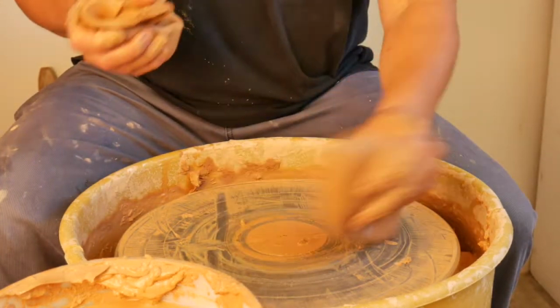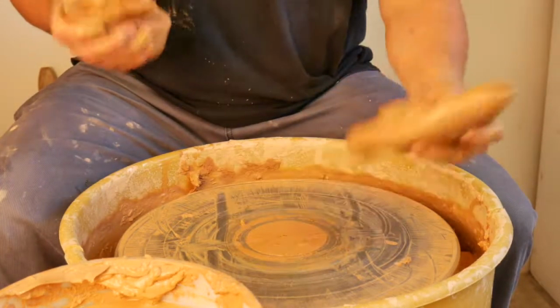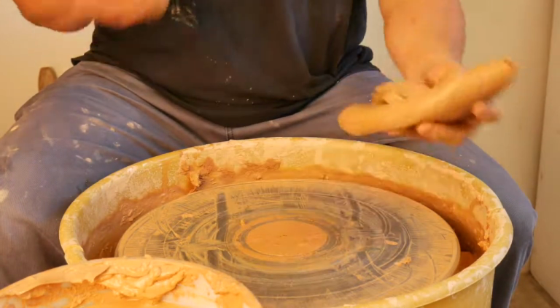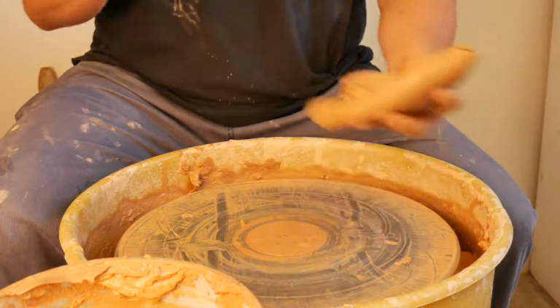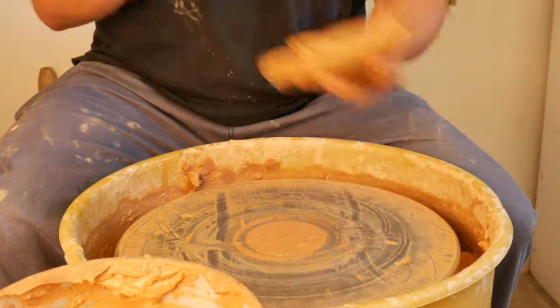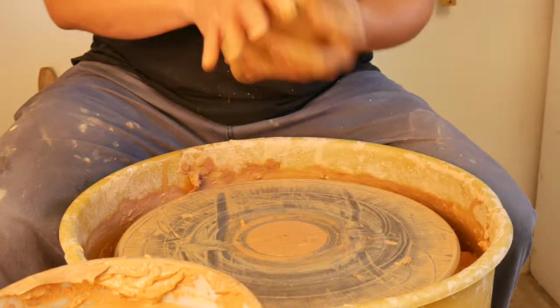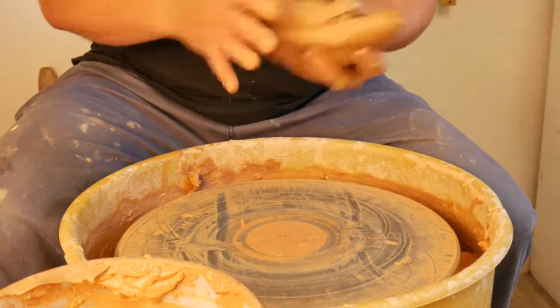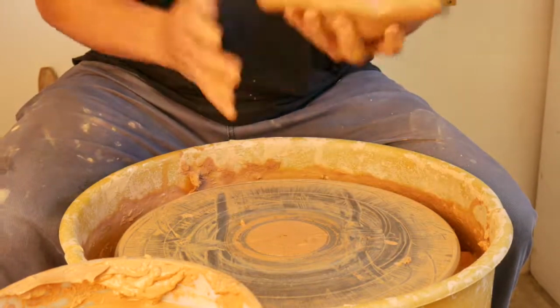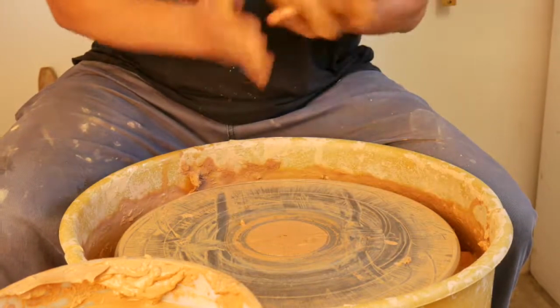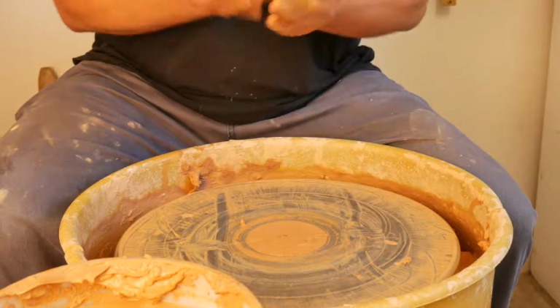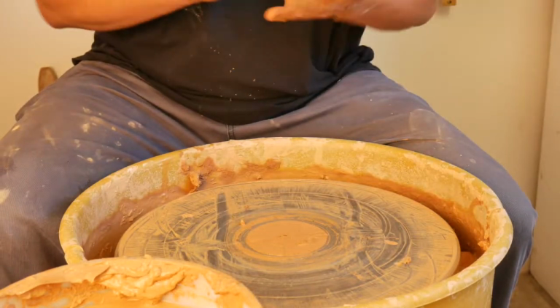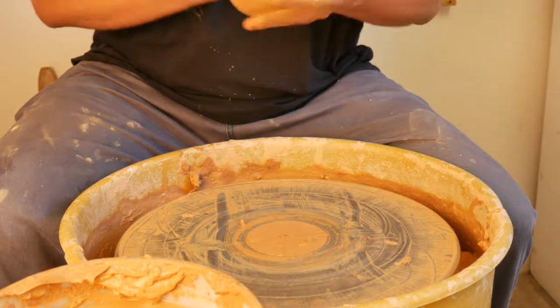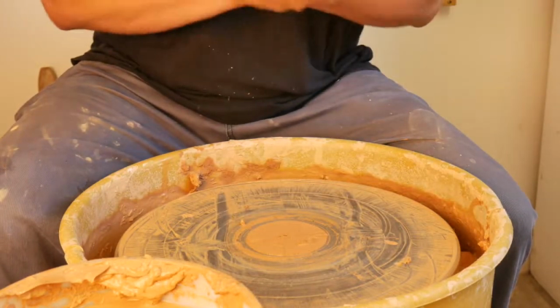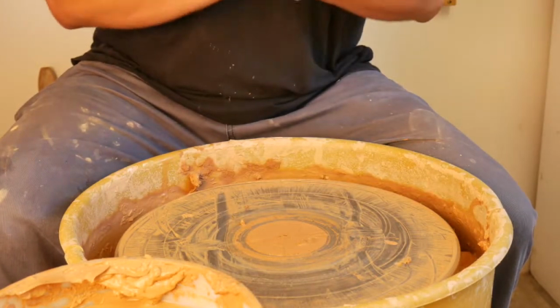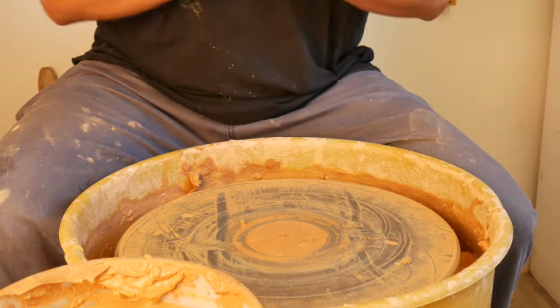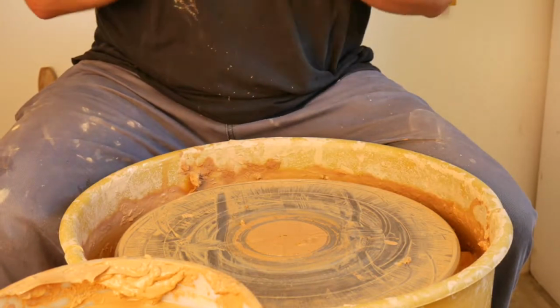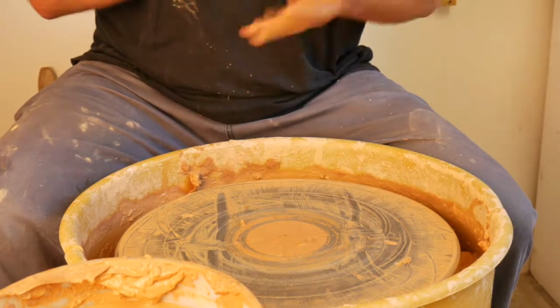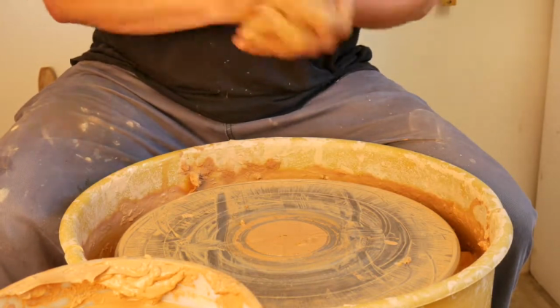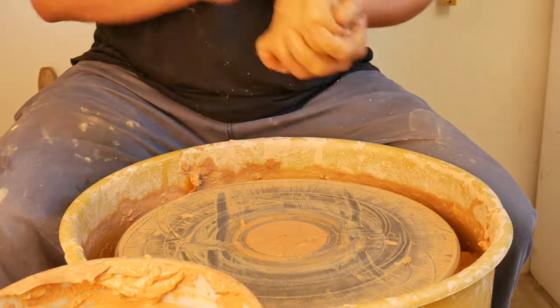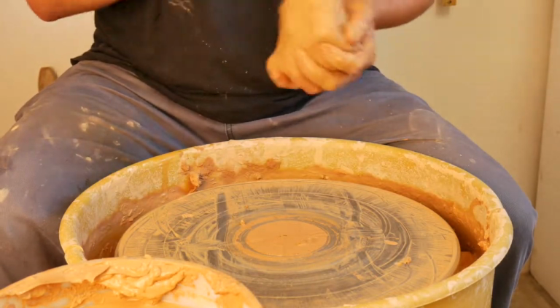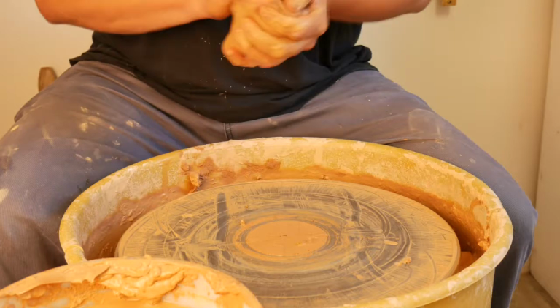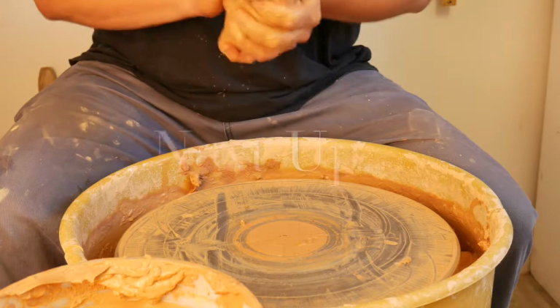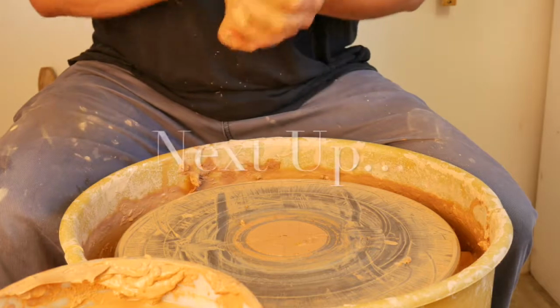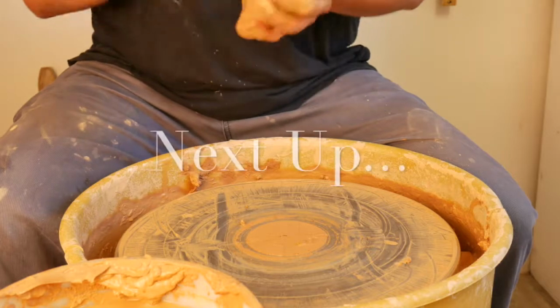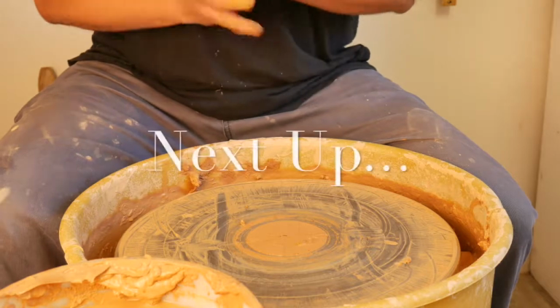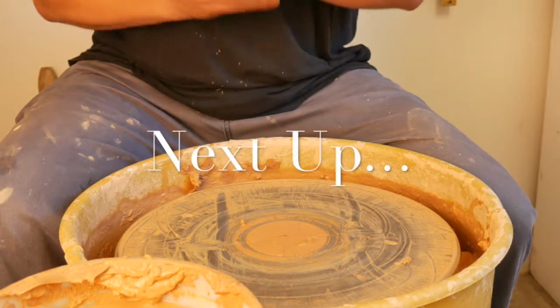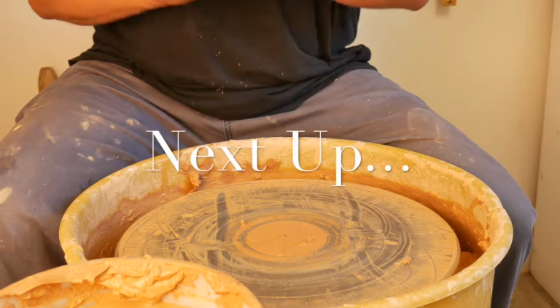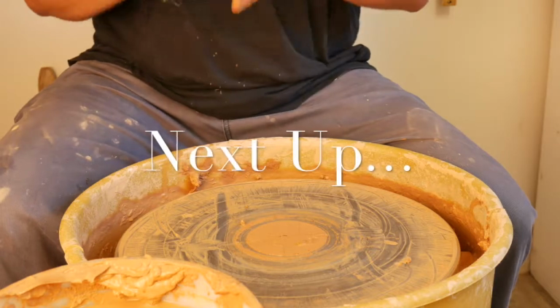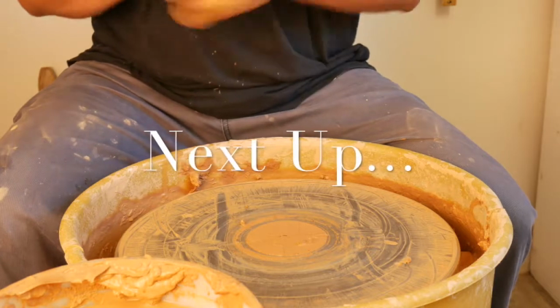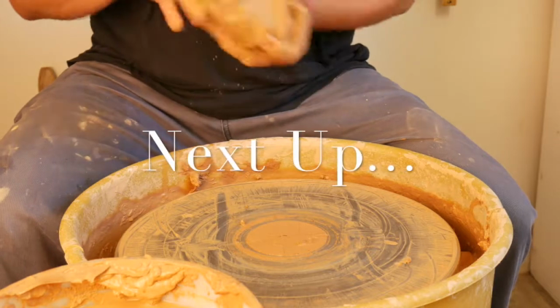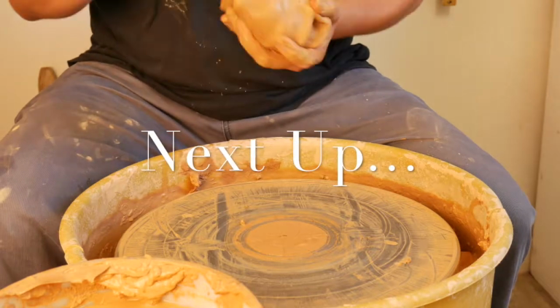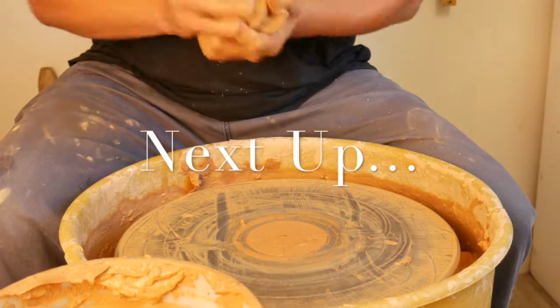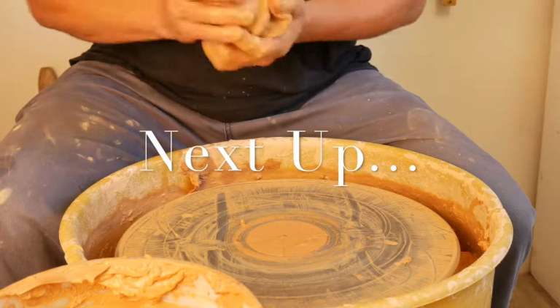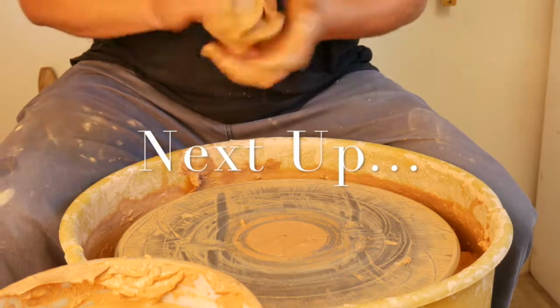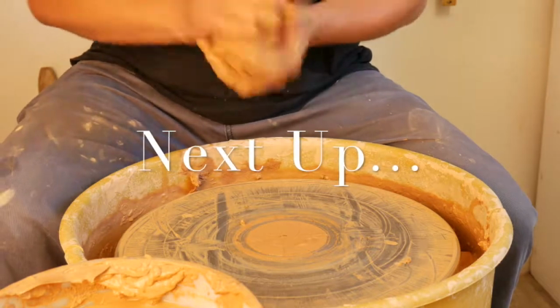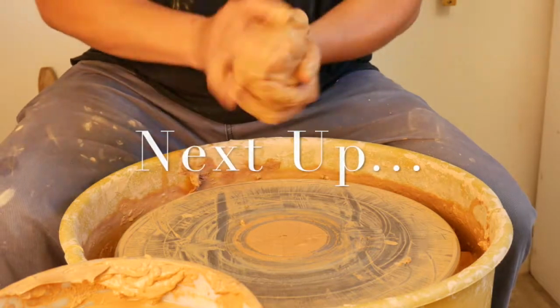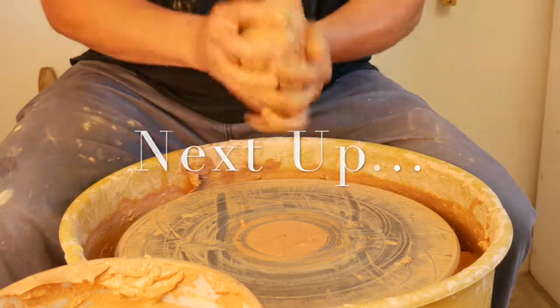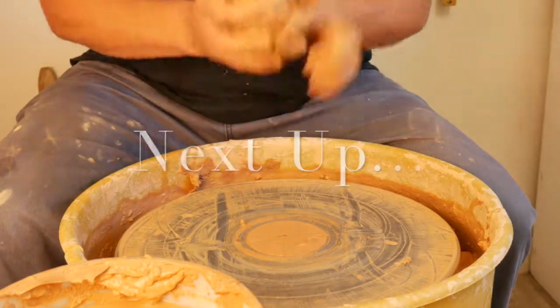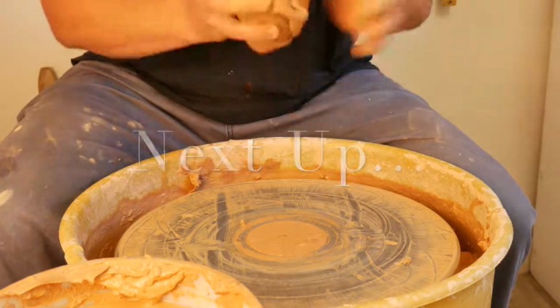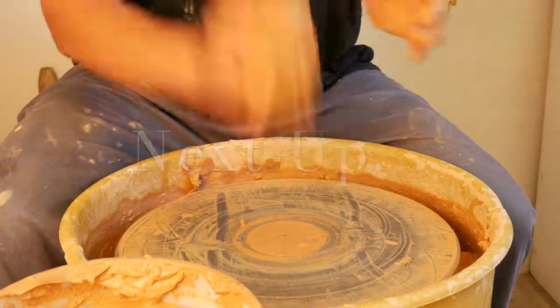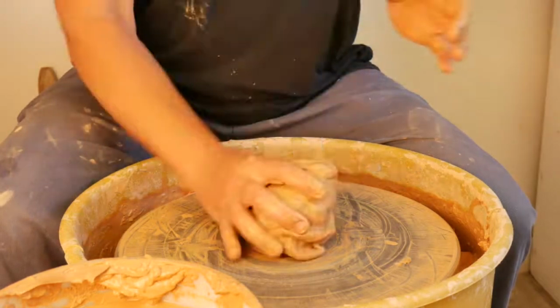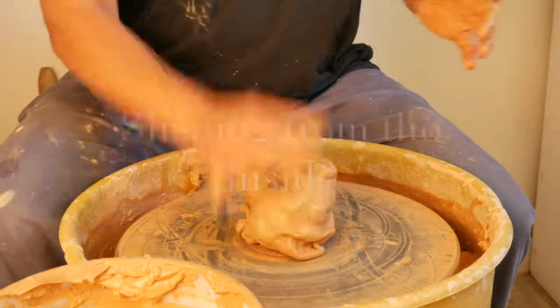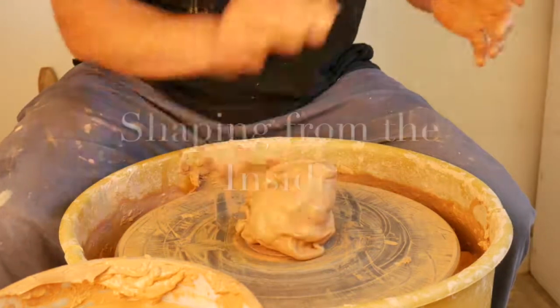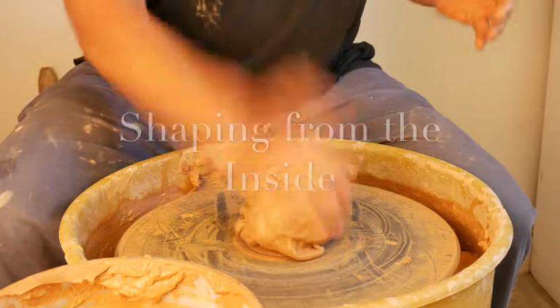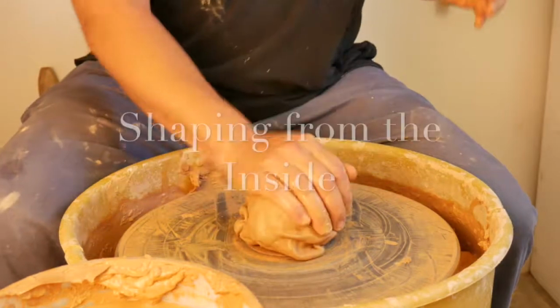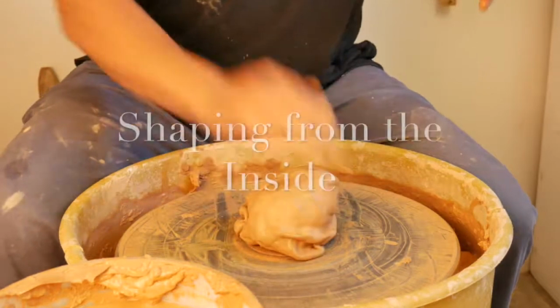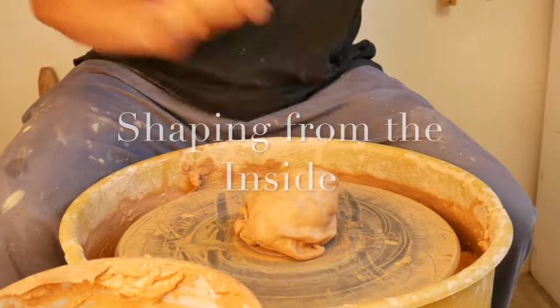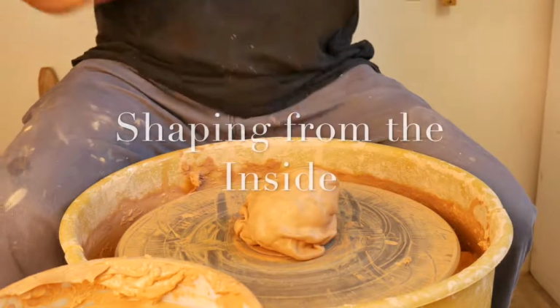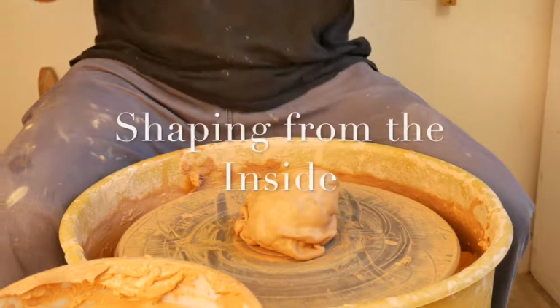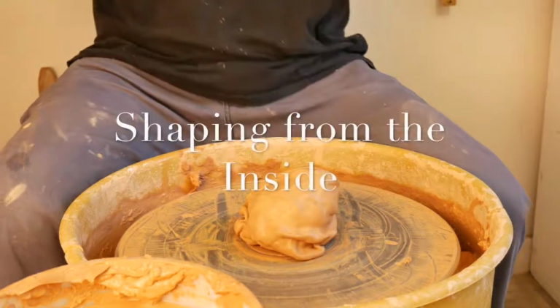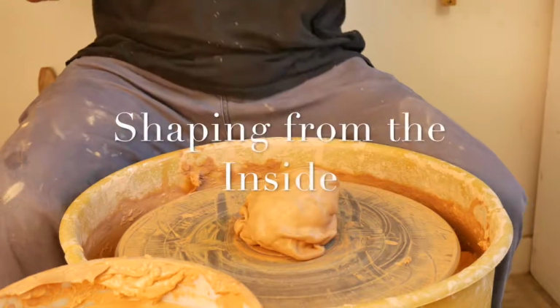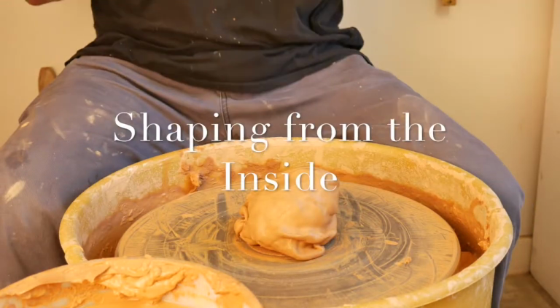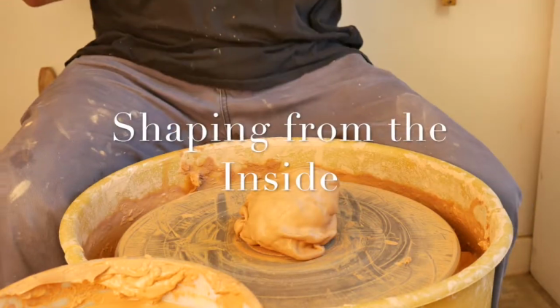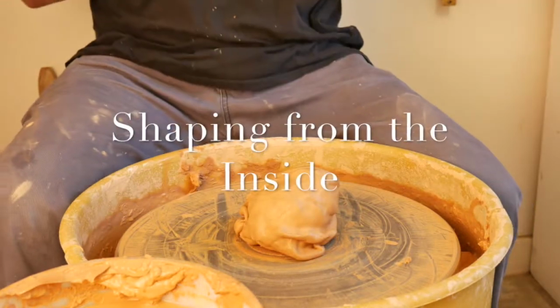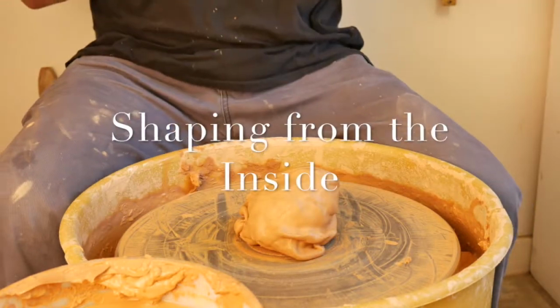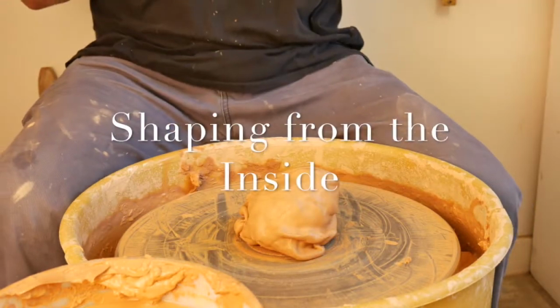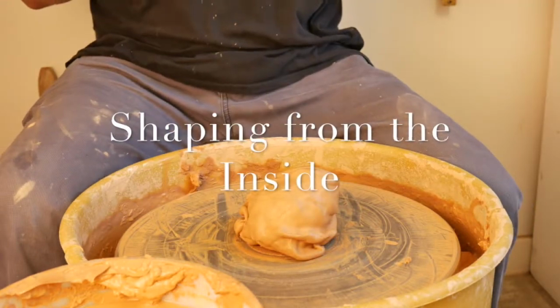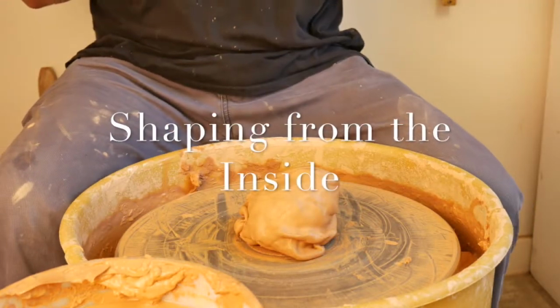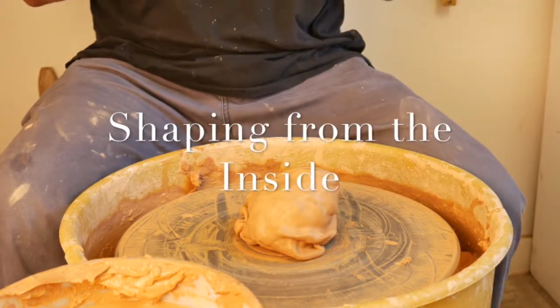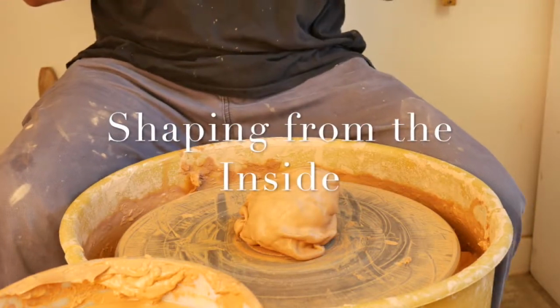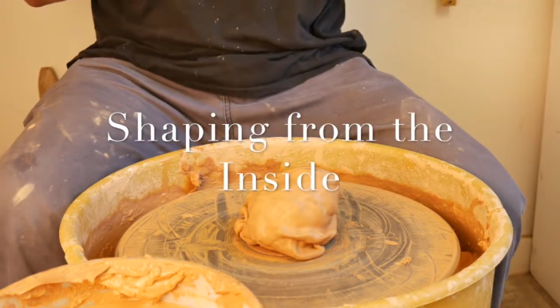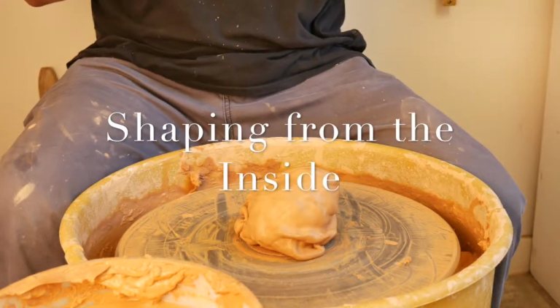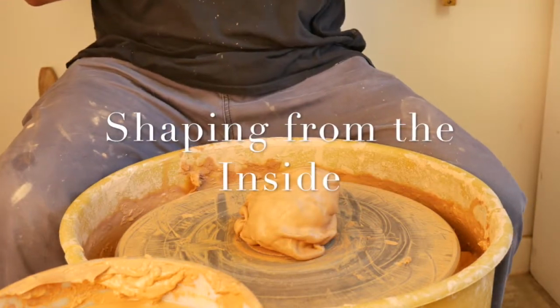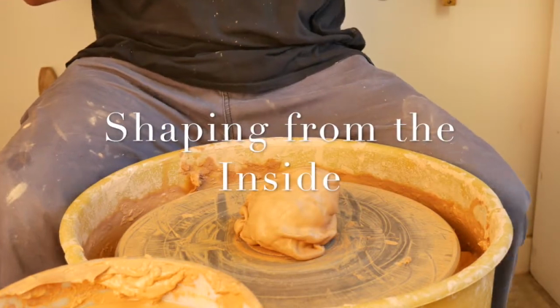I hope this shaping technique helps you. We'll go over some more in a few.